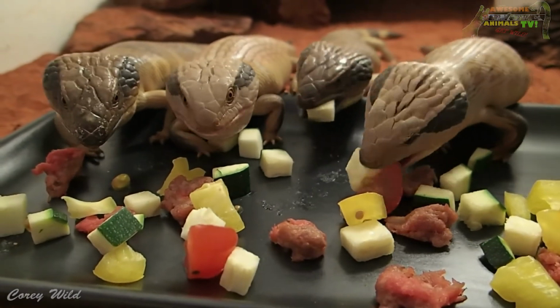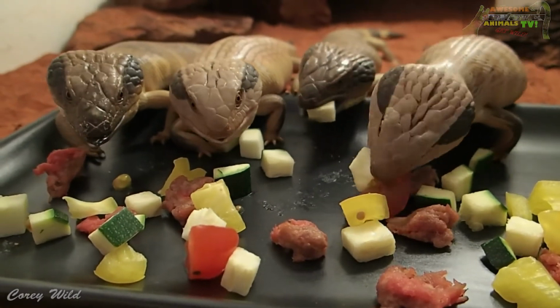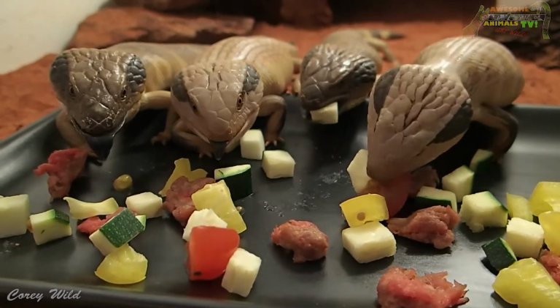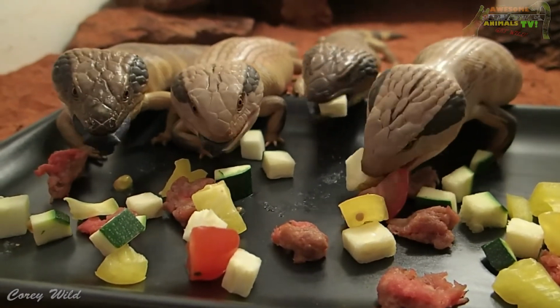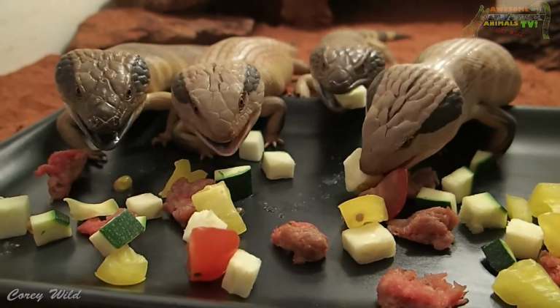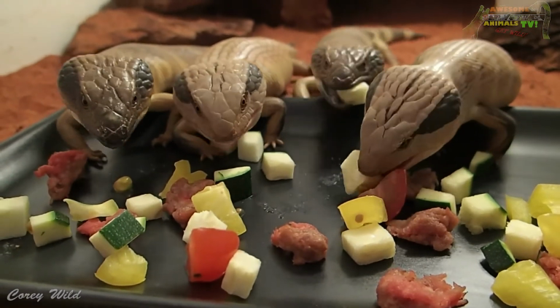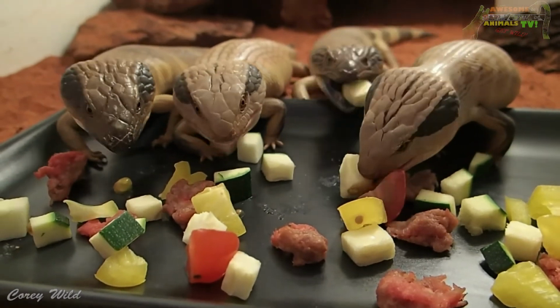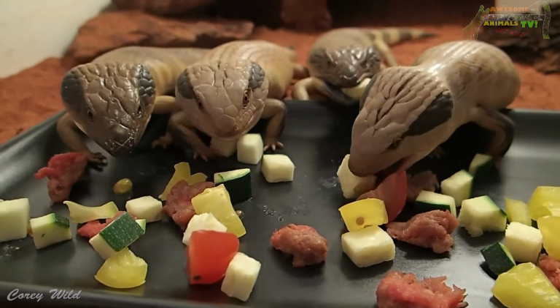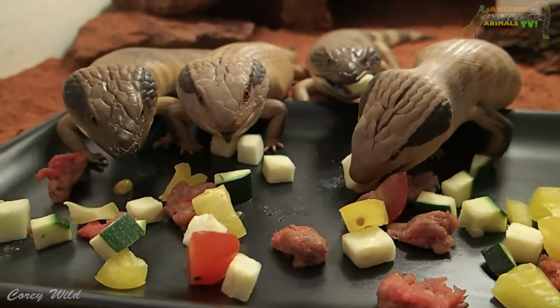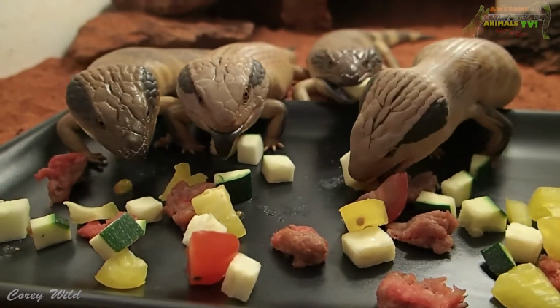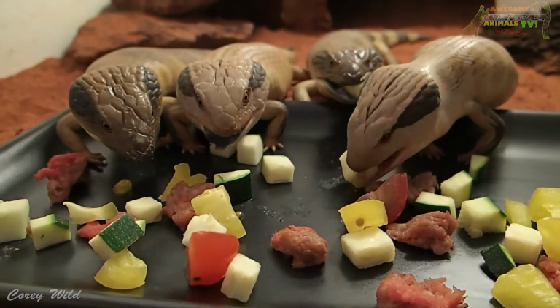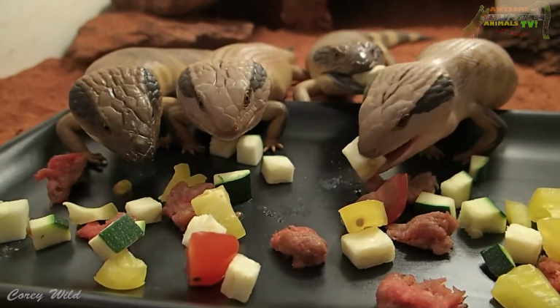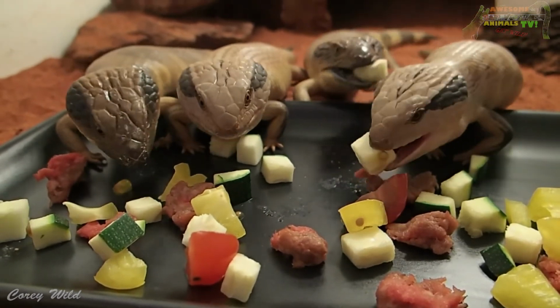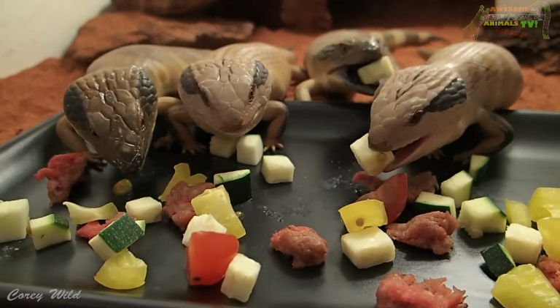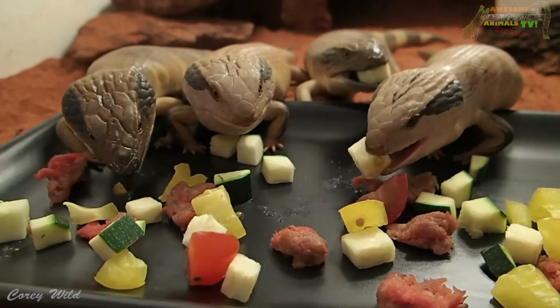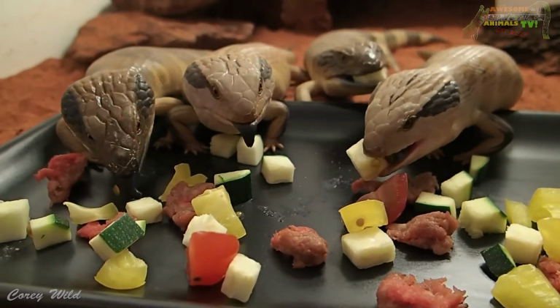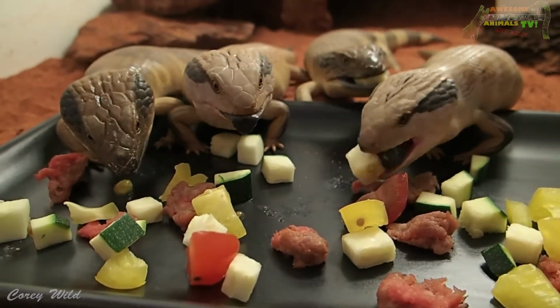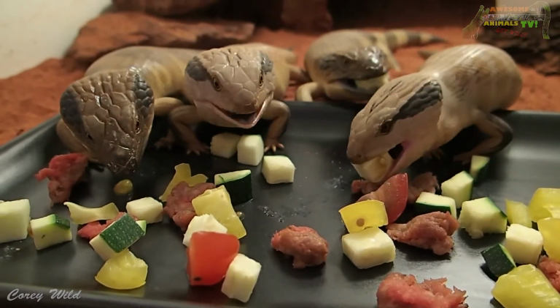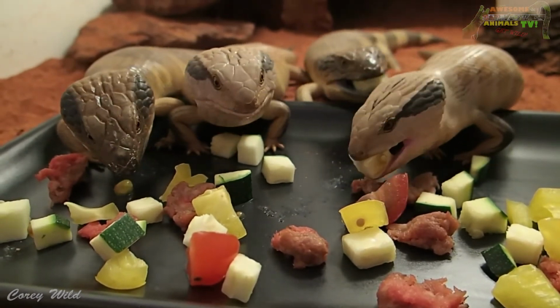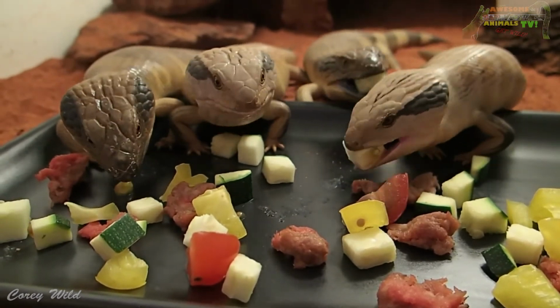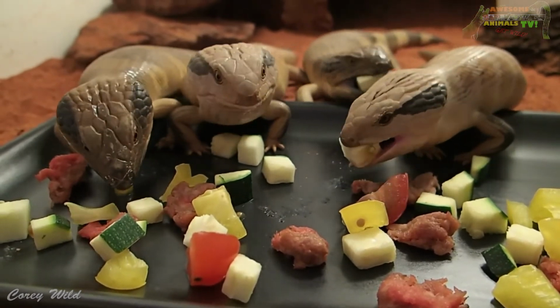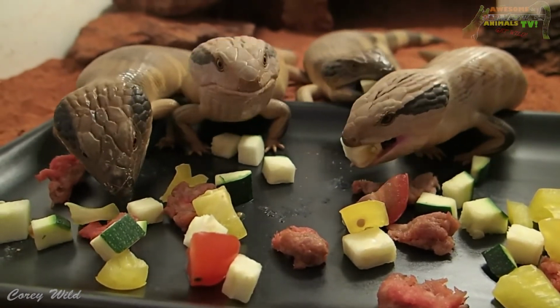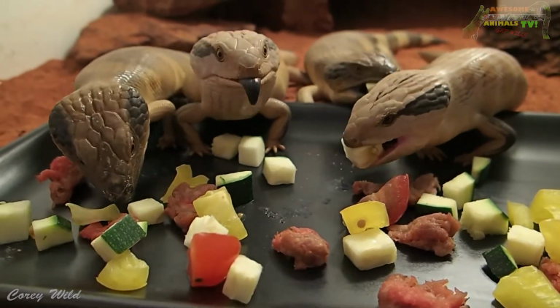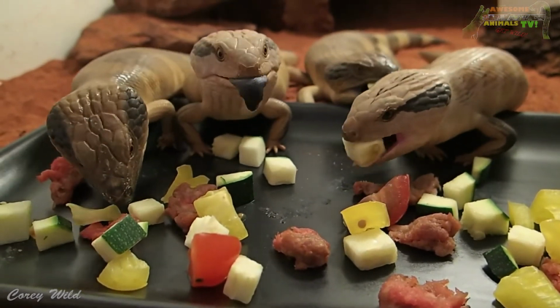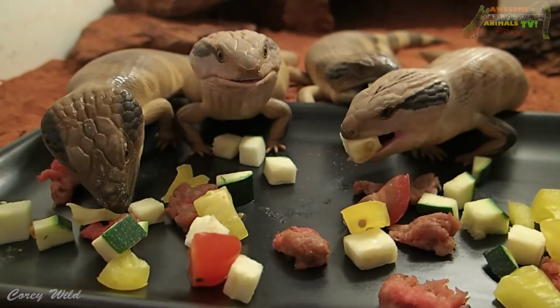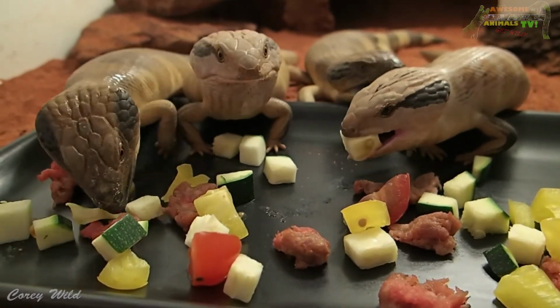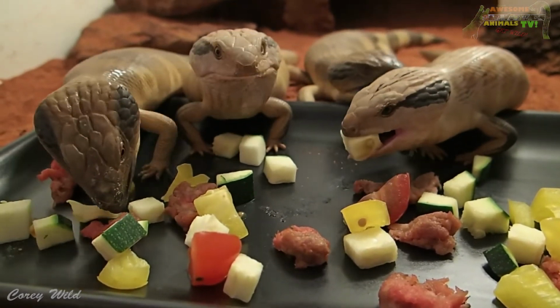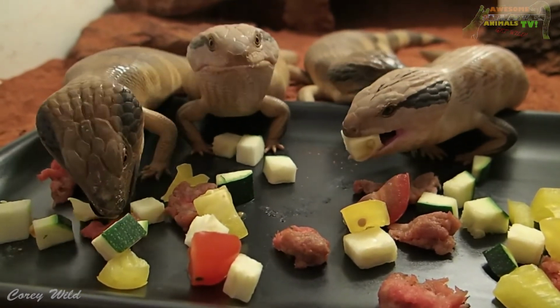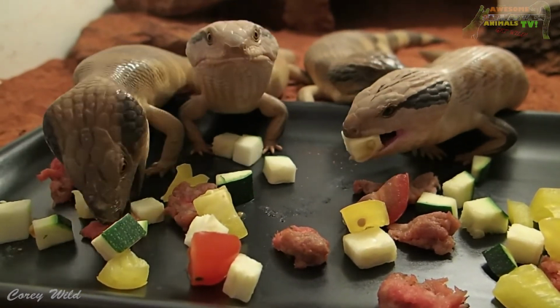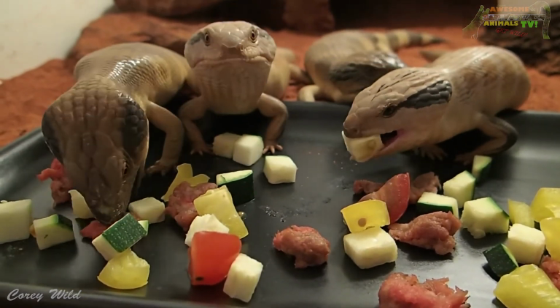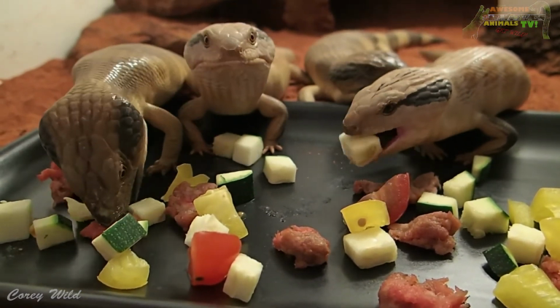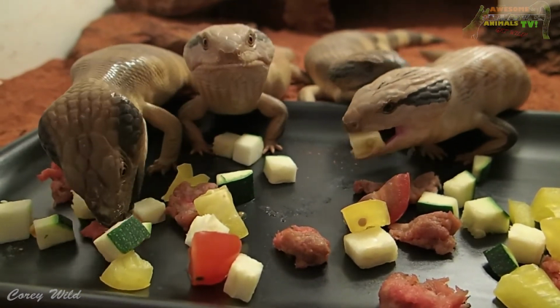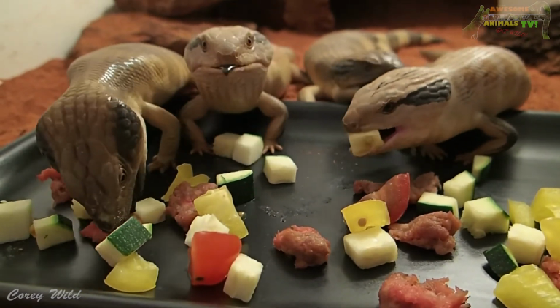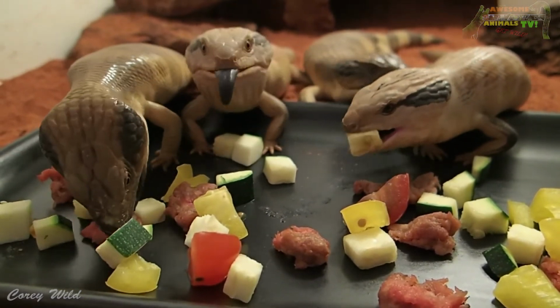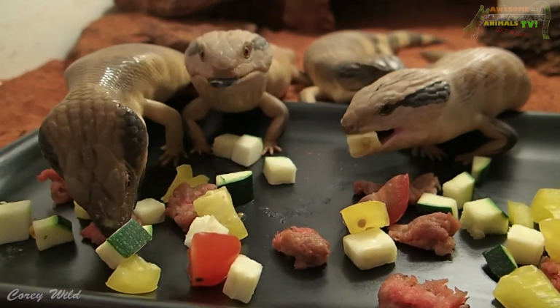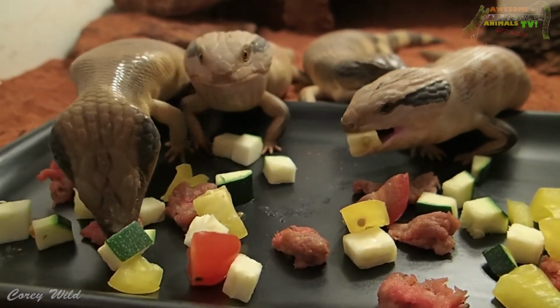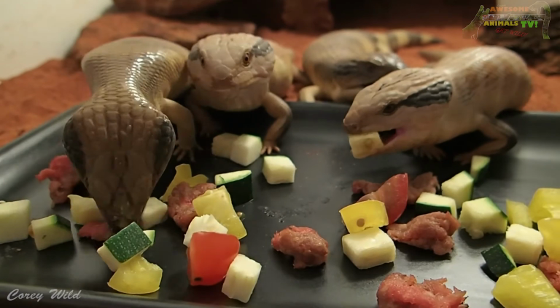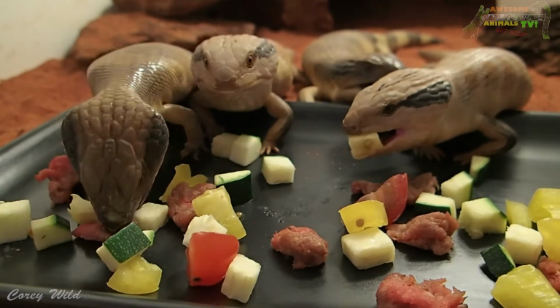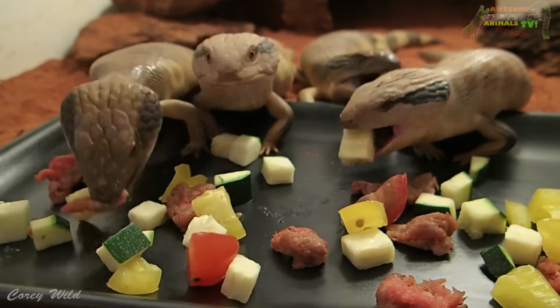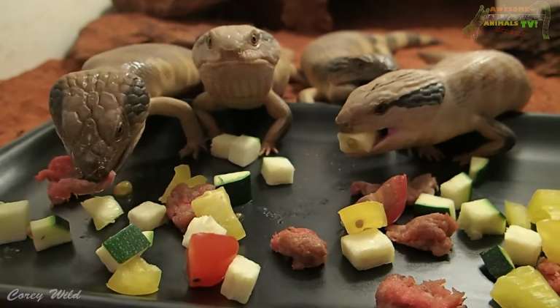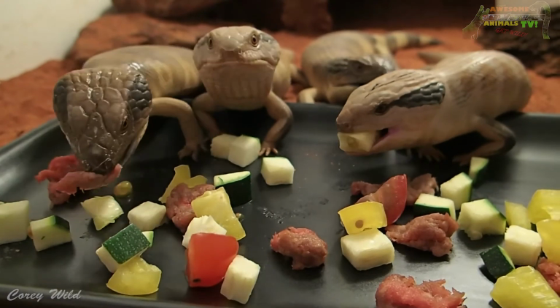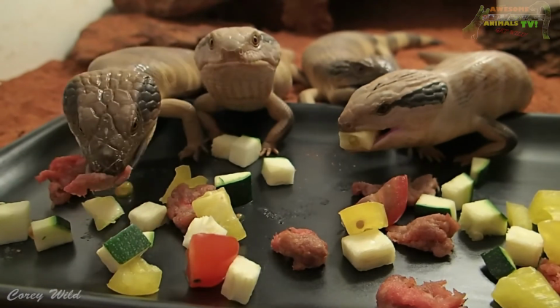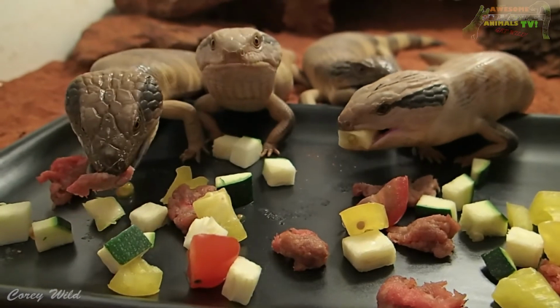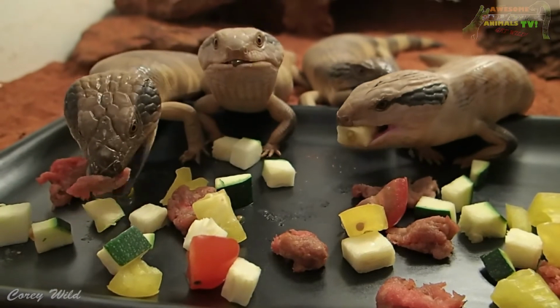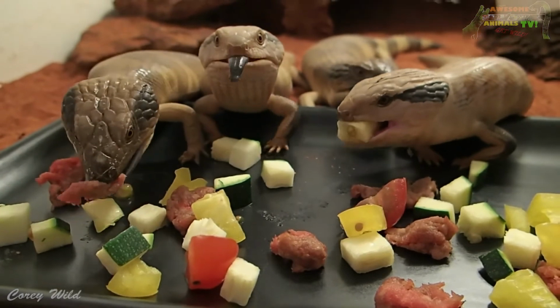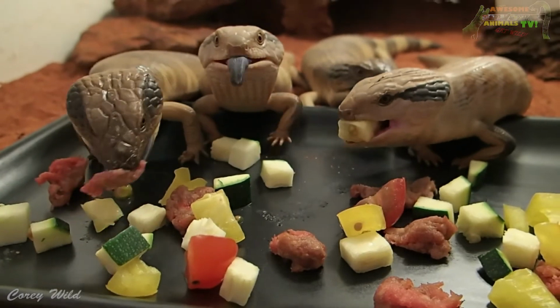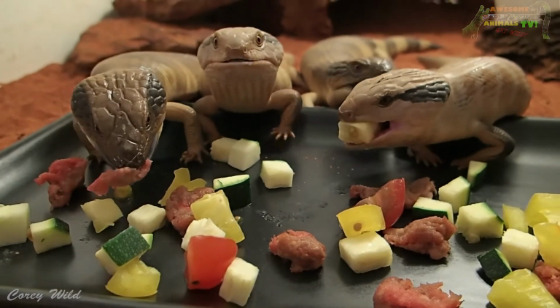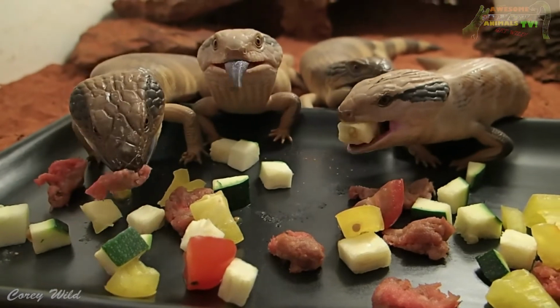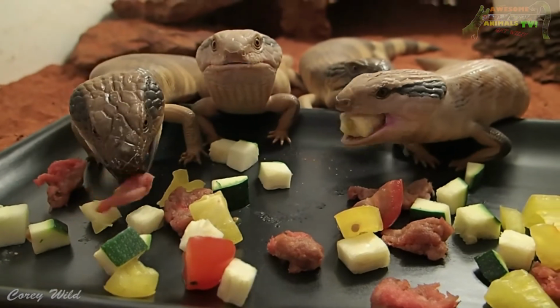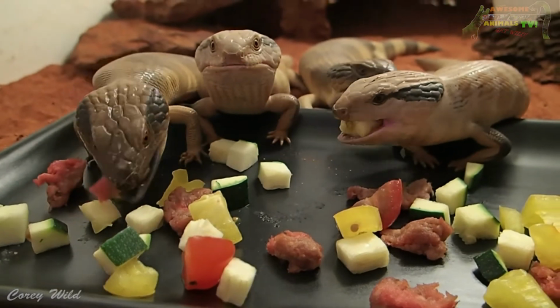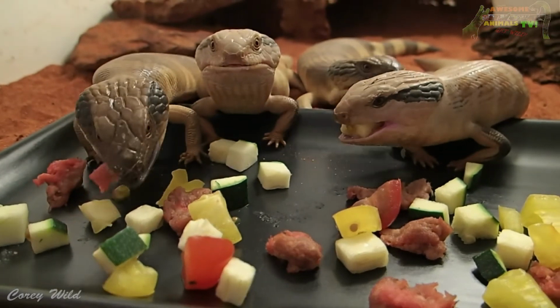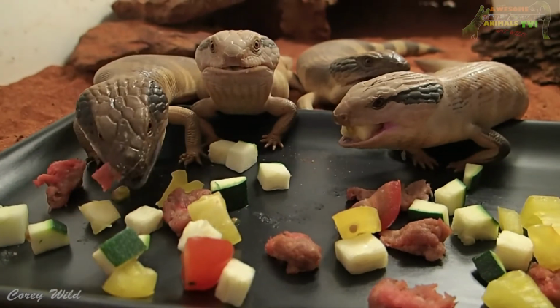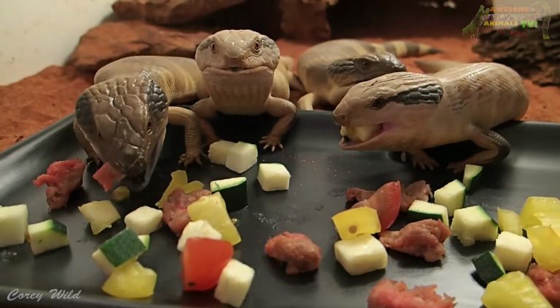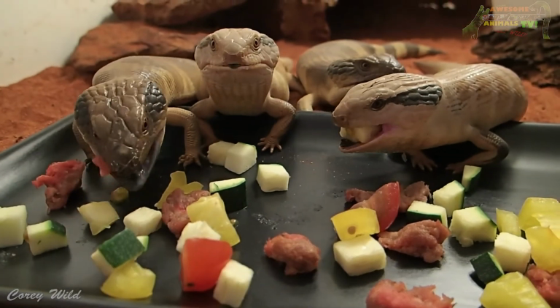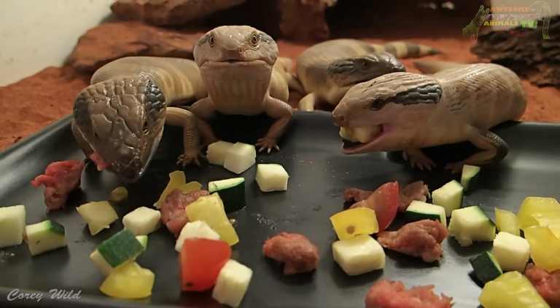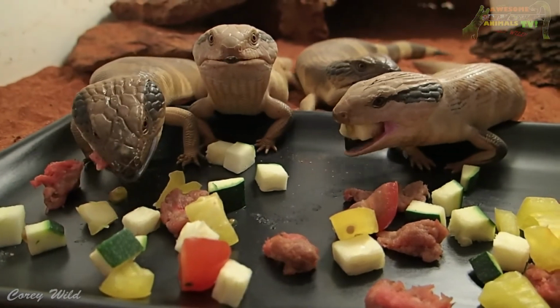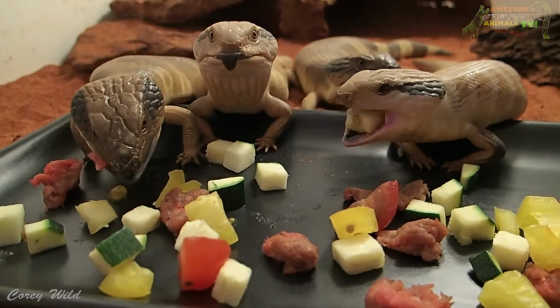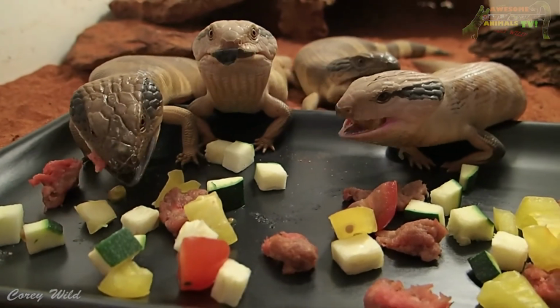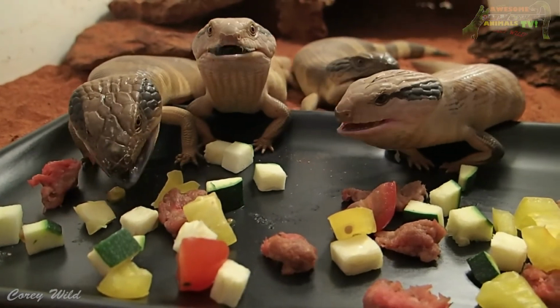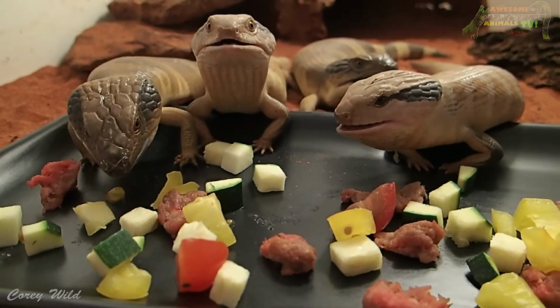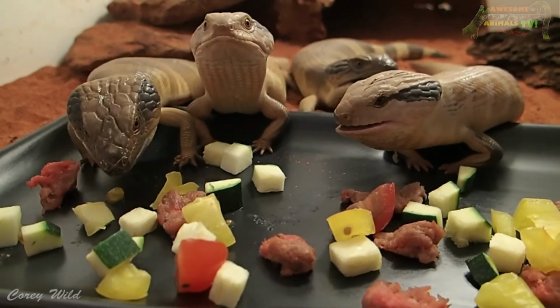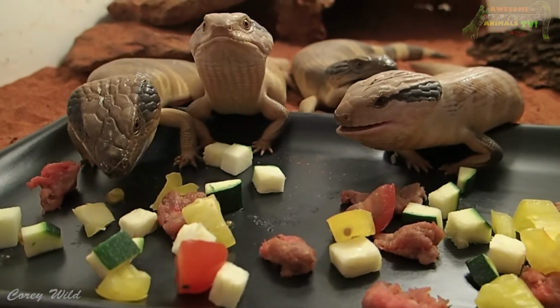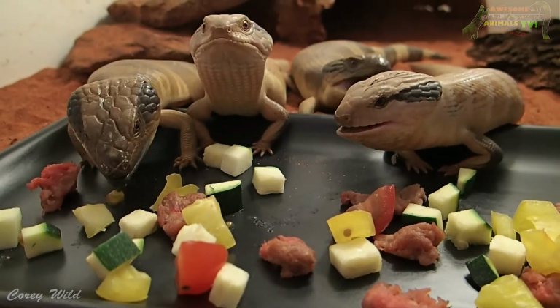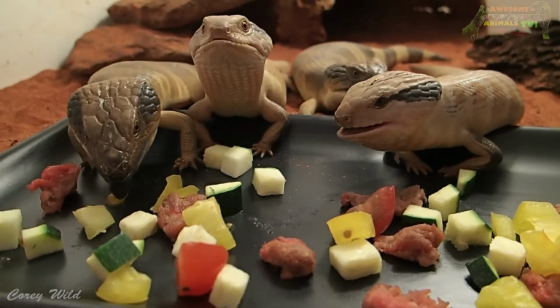So we've got some mincemeat, some tomatoes, some zucchini, some capsicum, and they love this stuff.